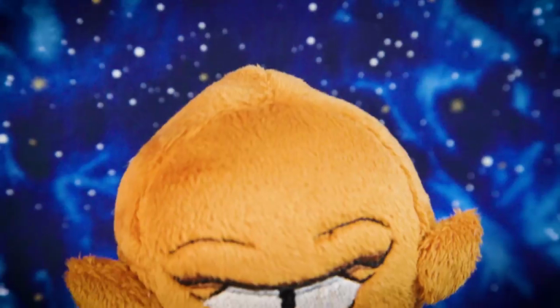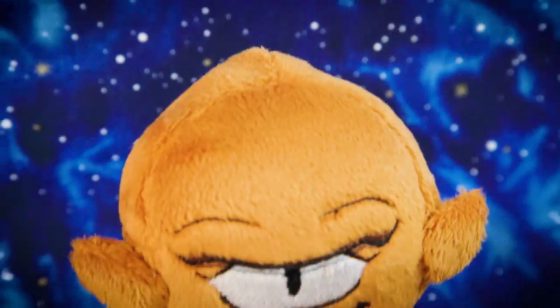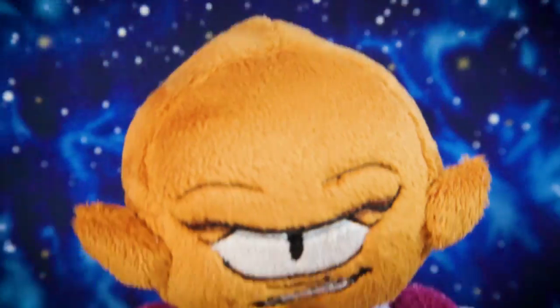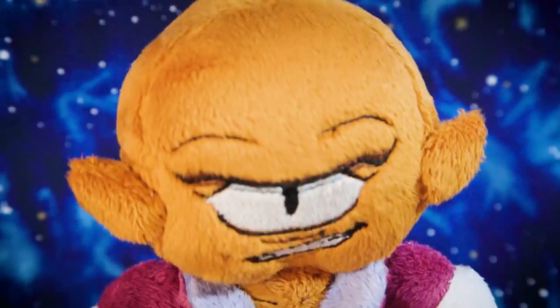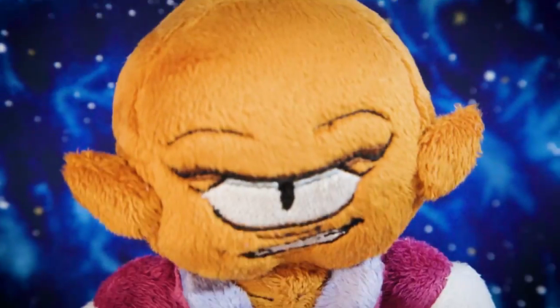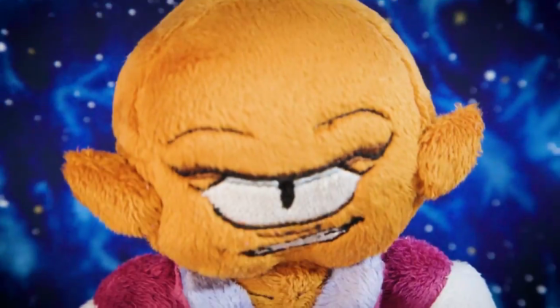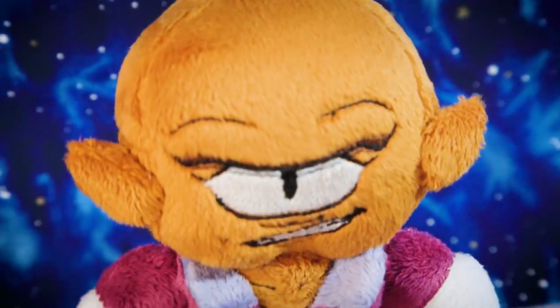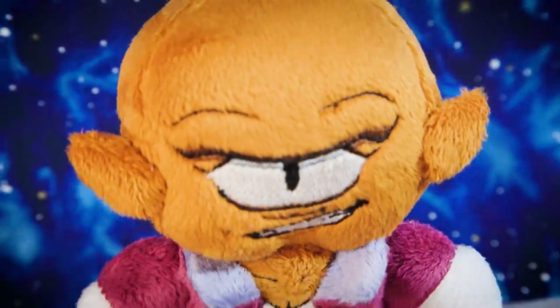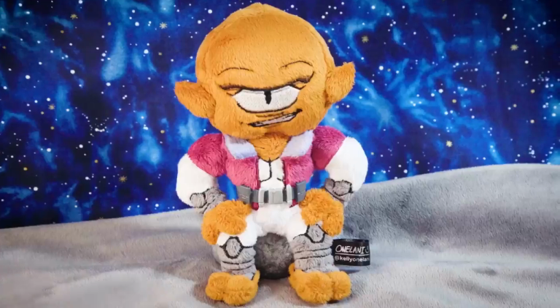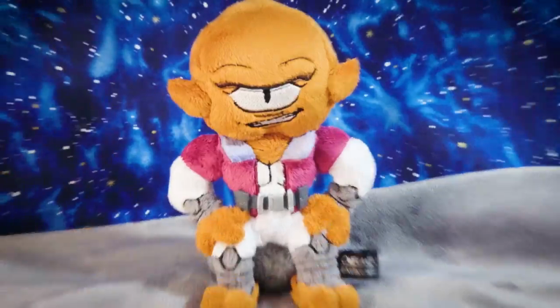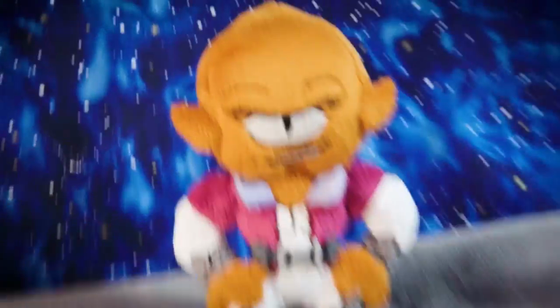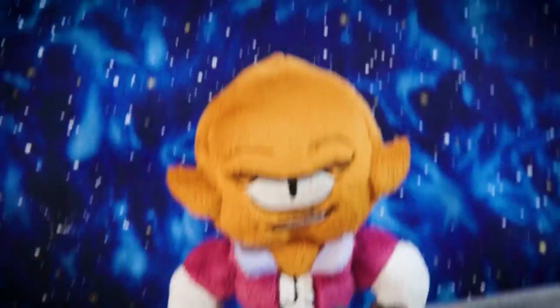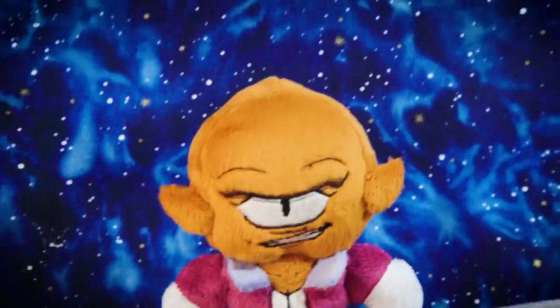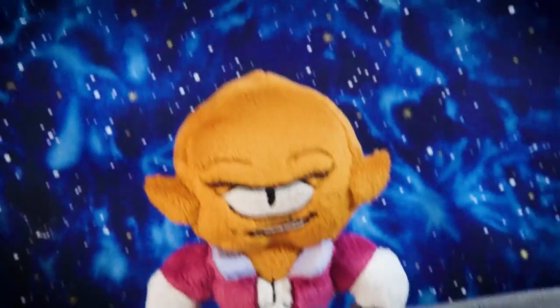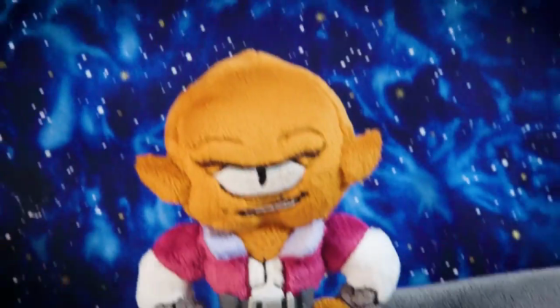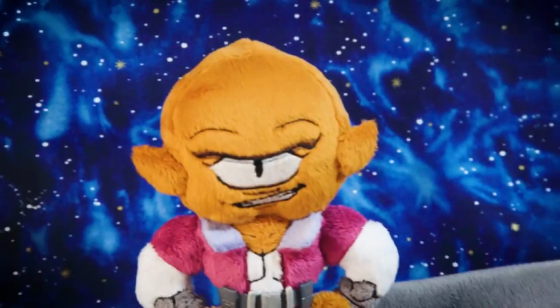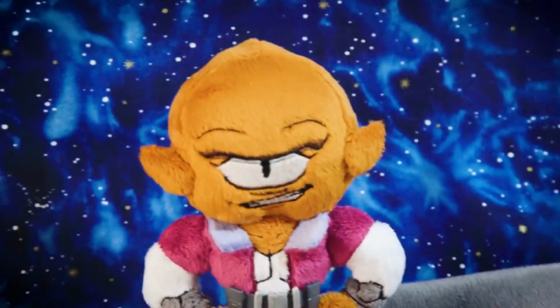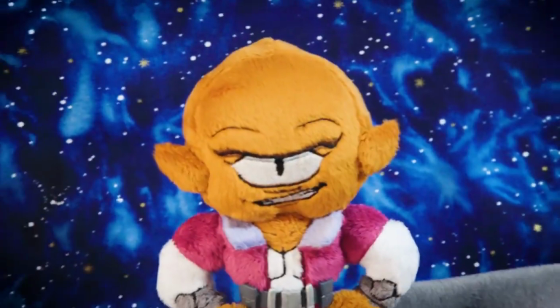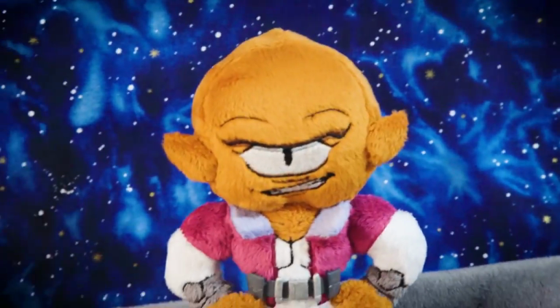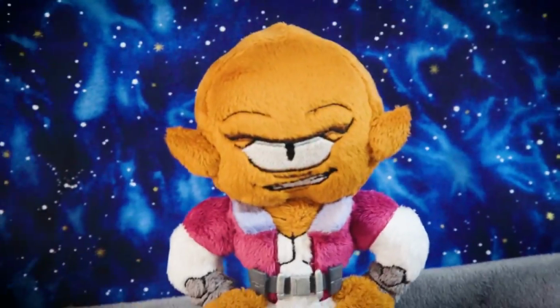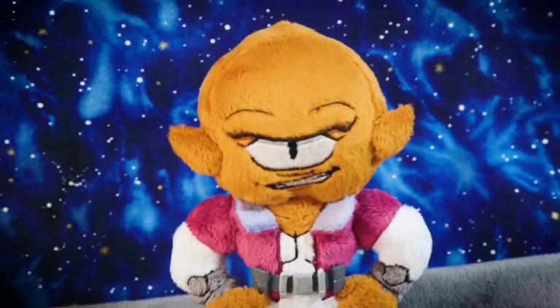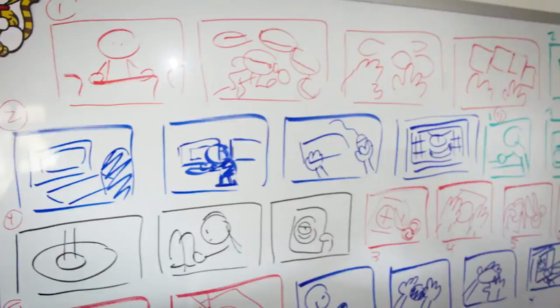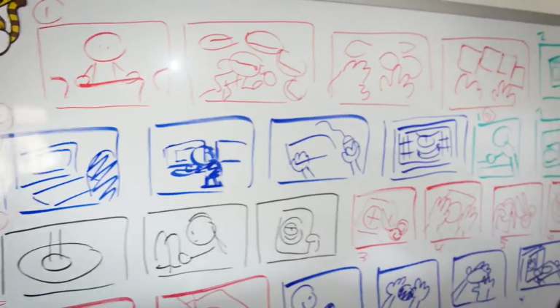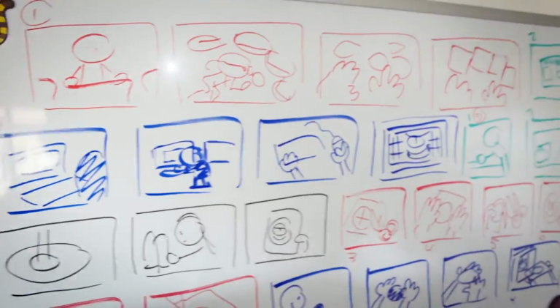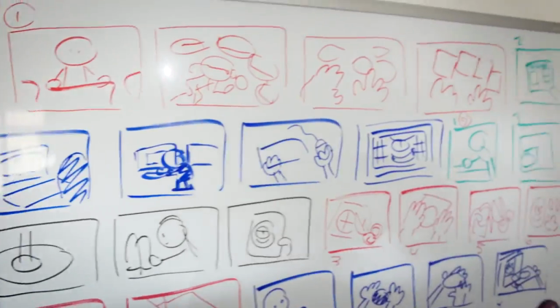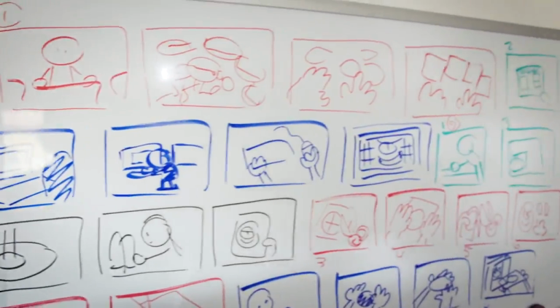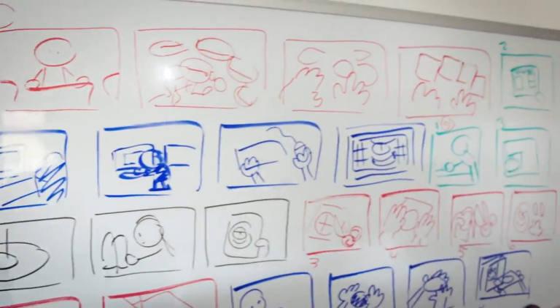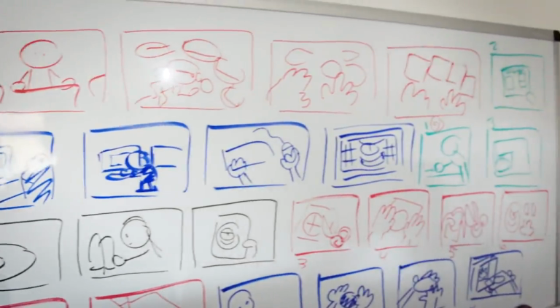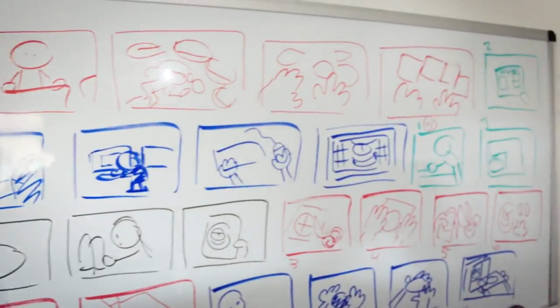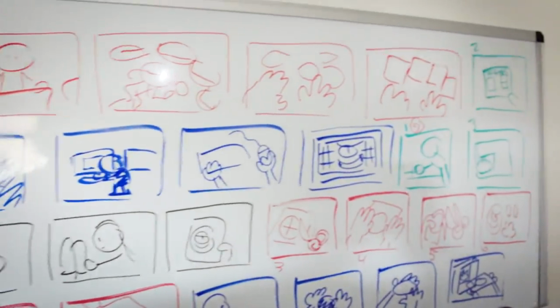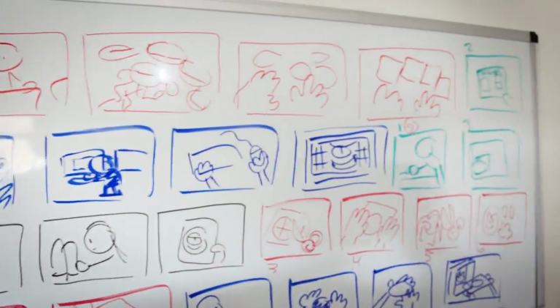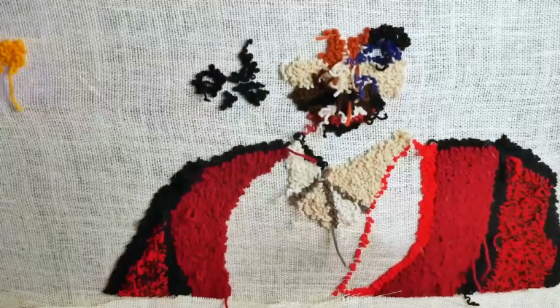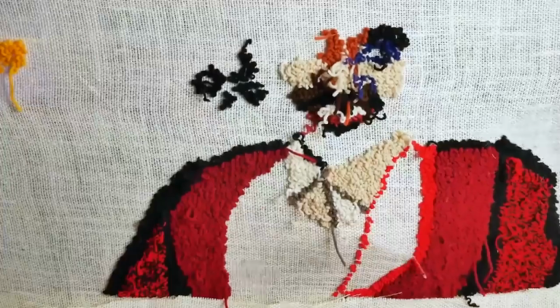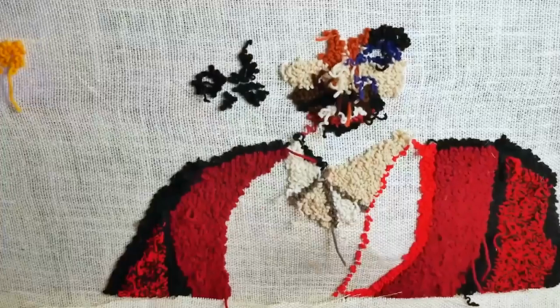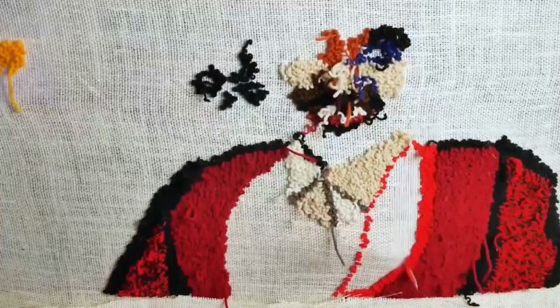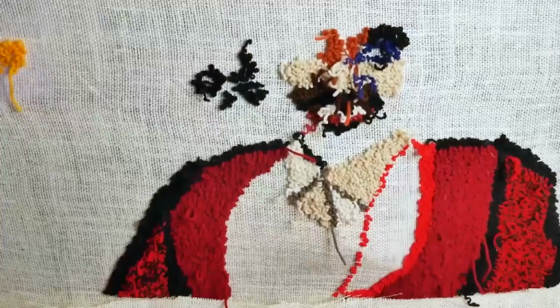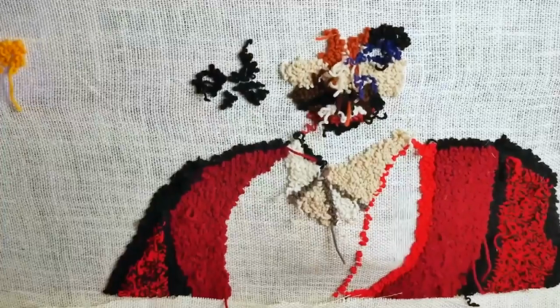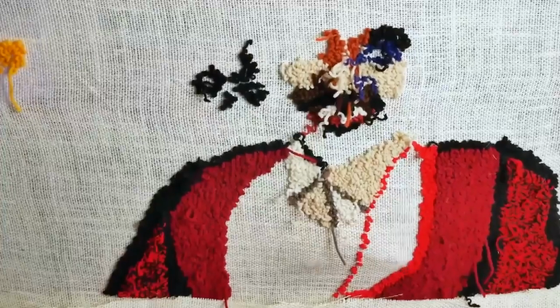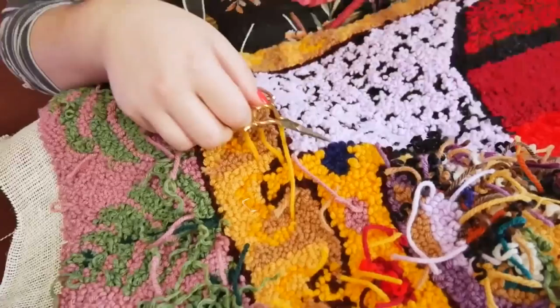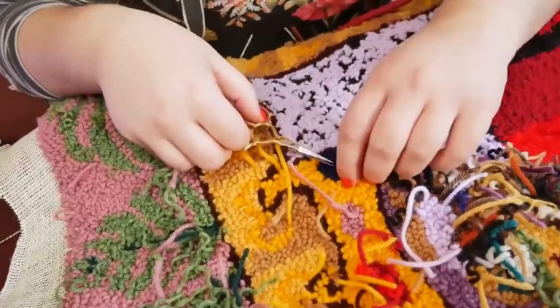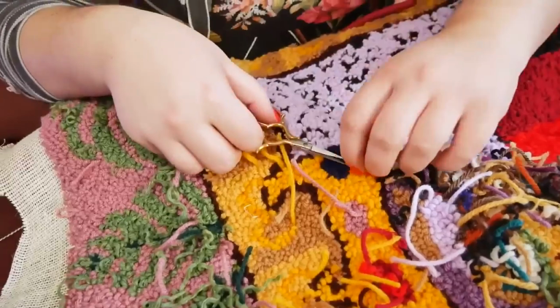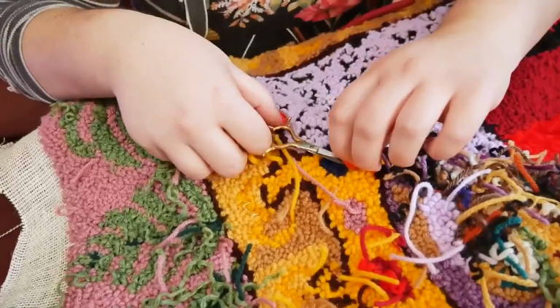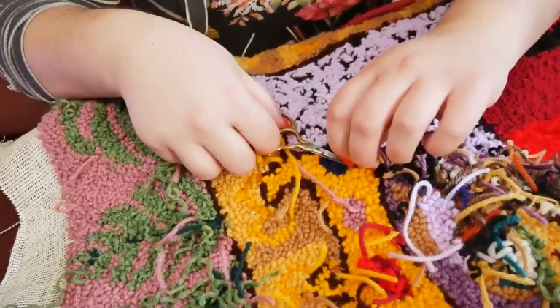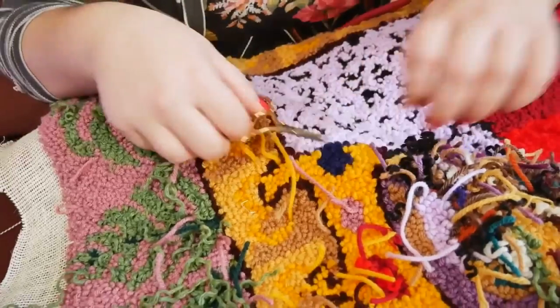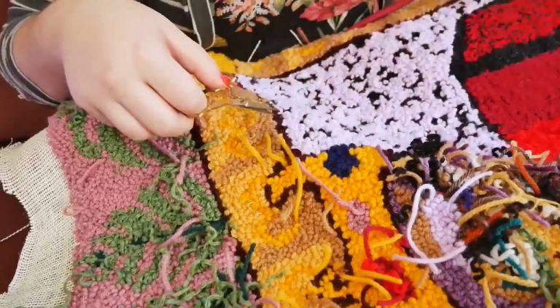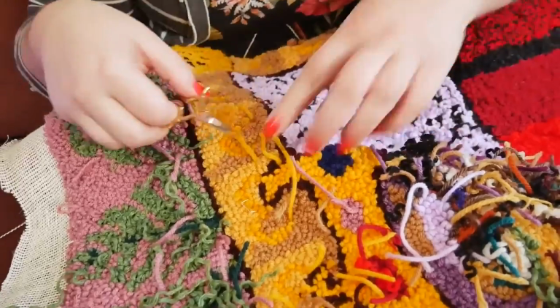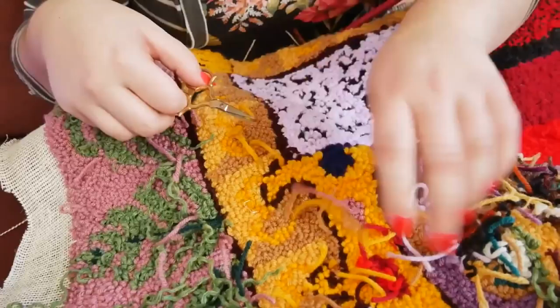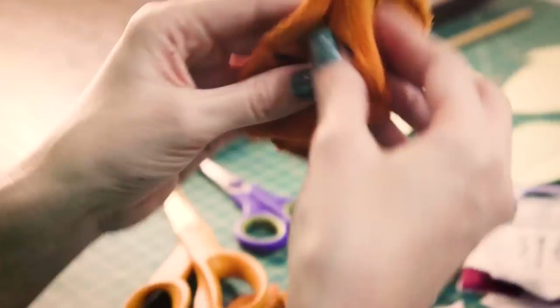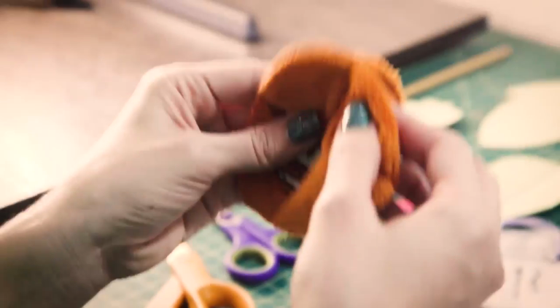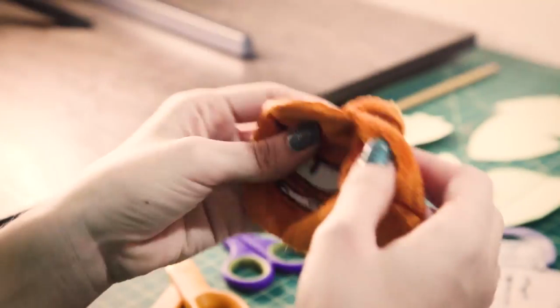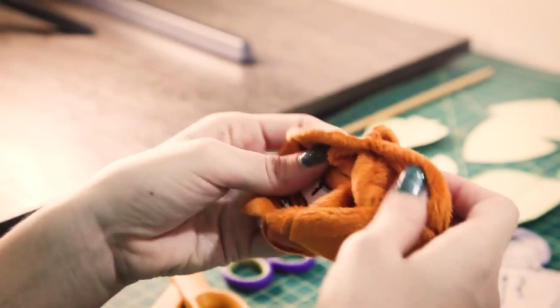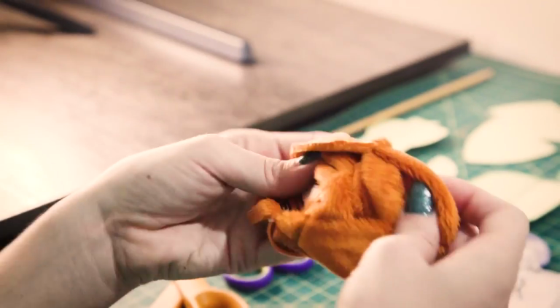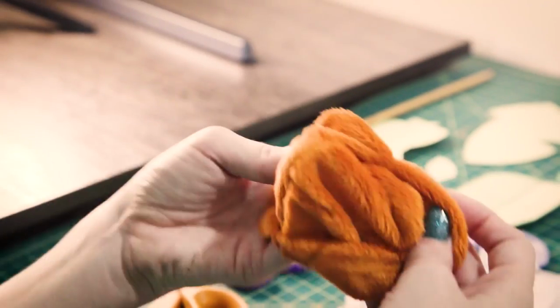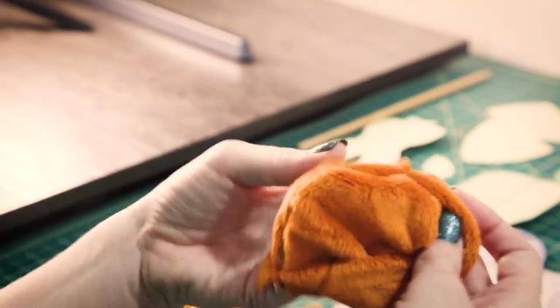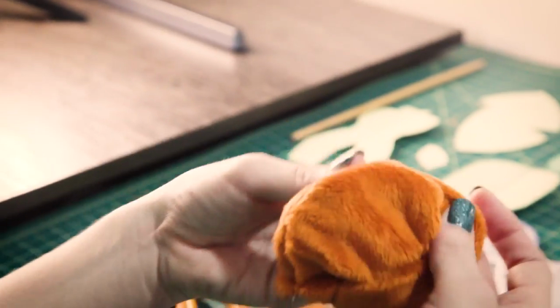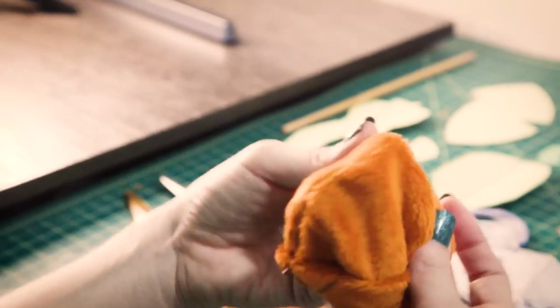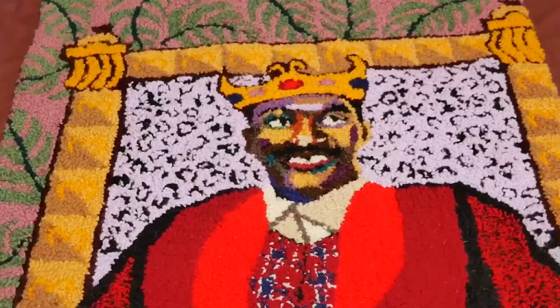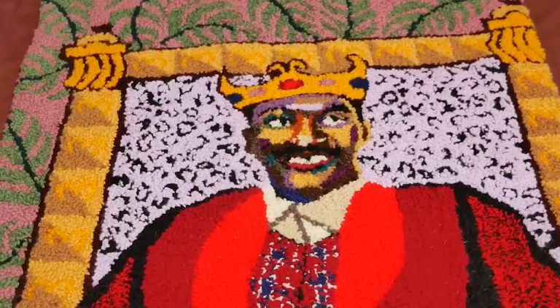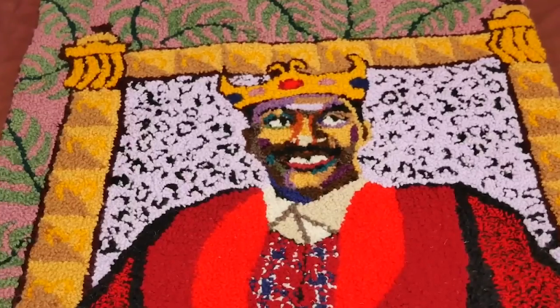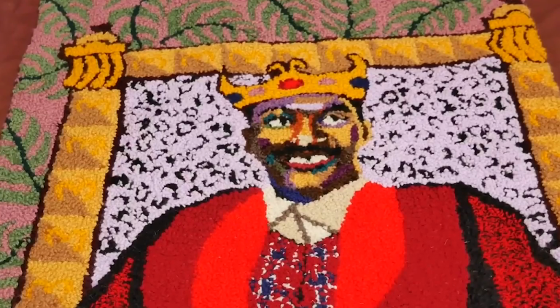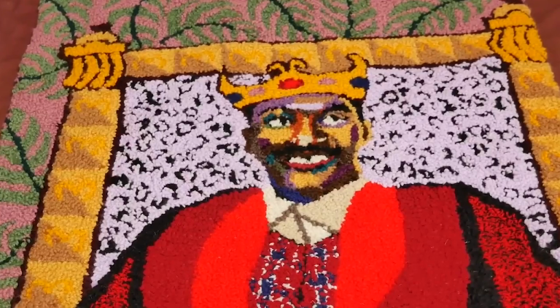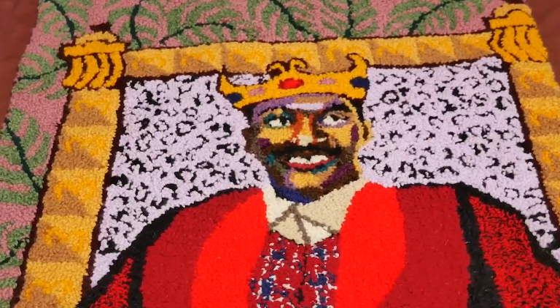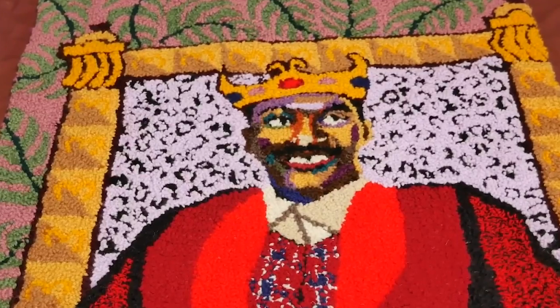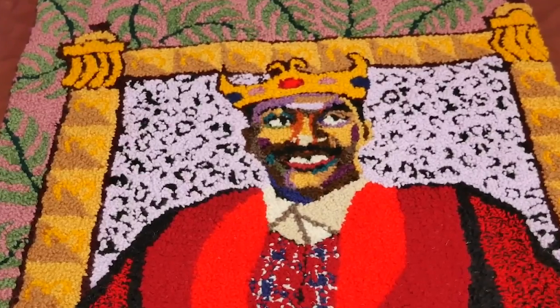Welcome to PB Inspired, where crafters, careers, and artists make one-of-a-kind pieces inspired by Amazon Prime Video.